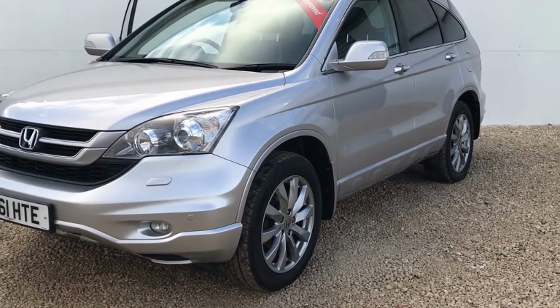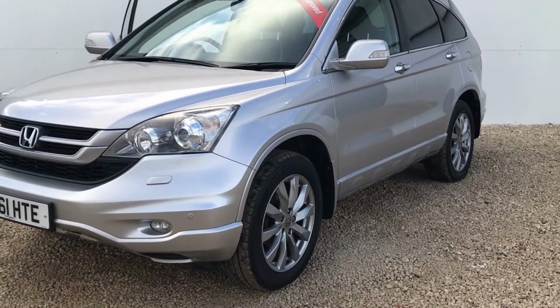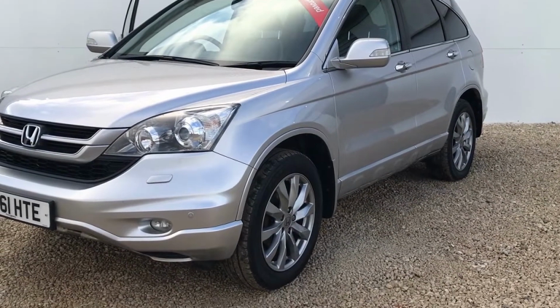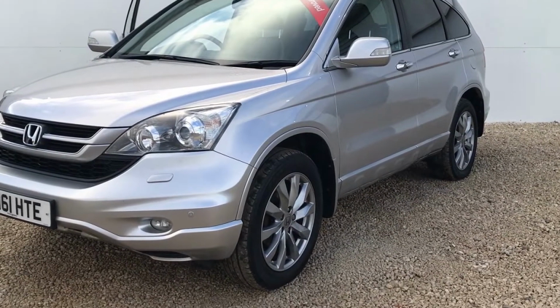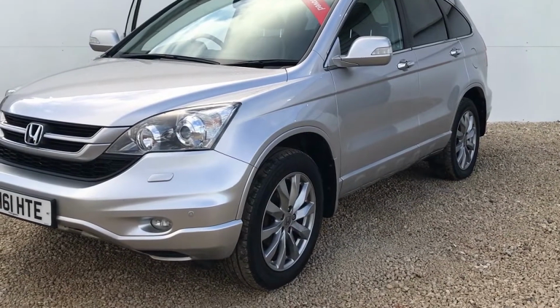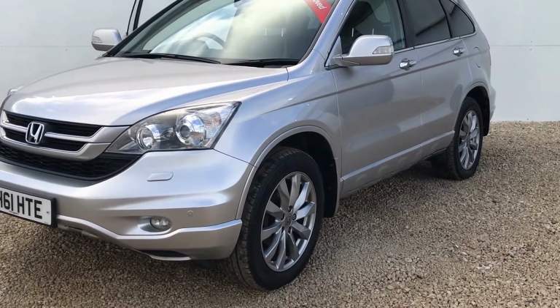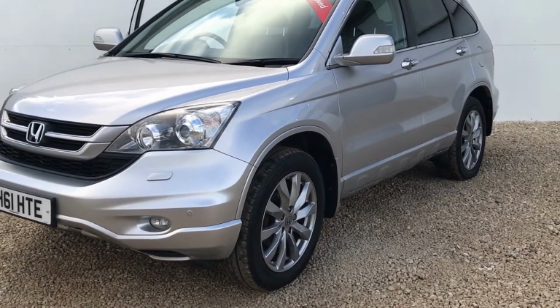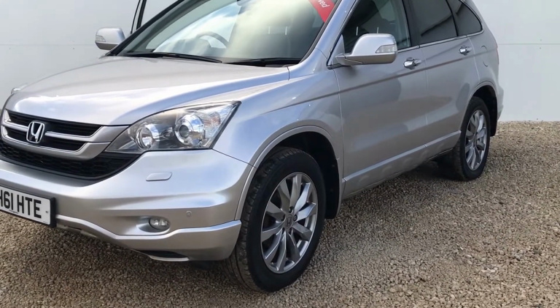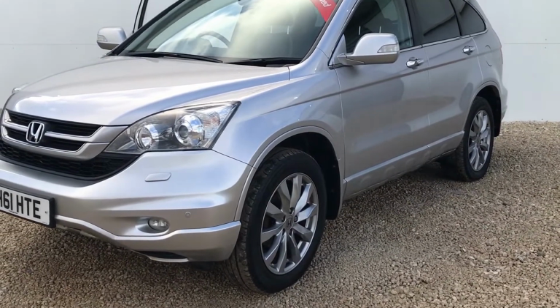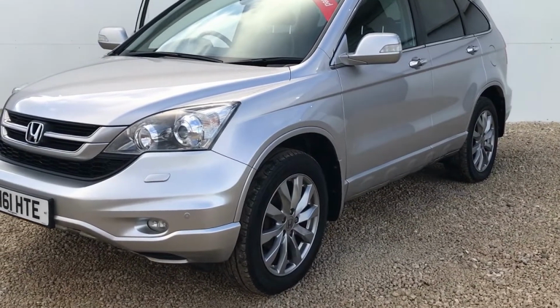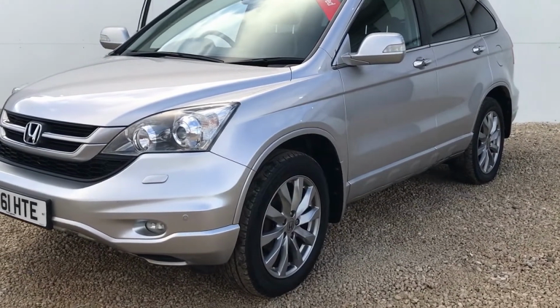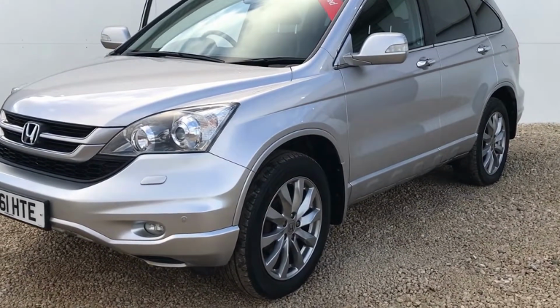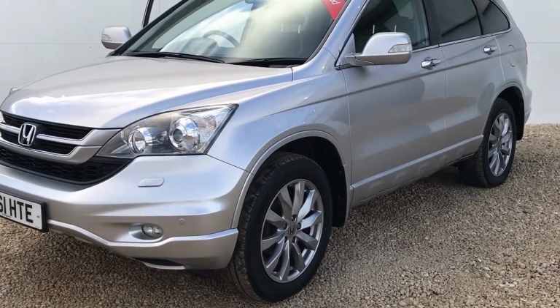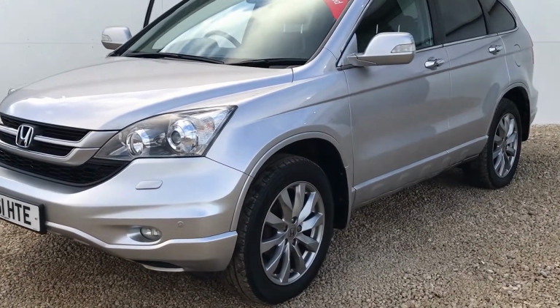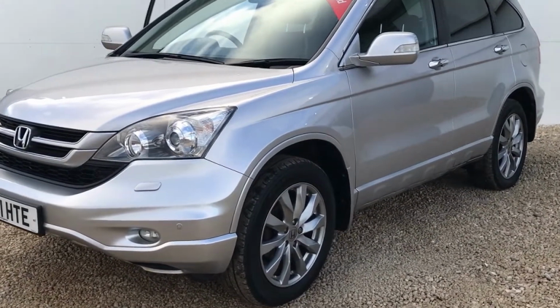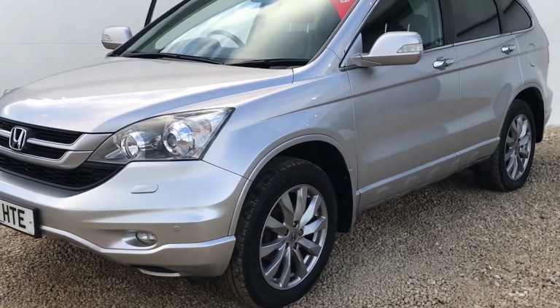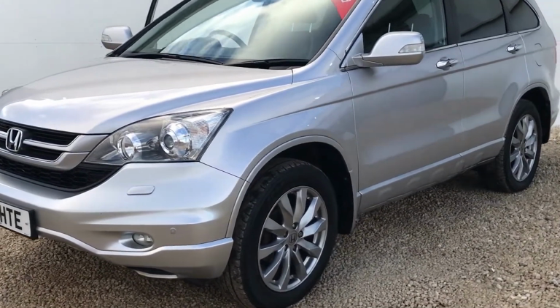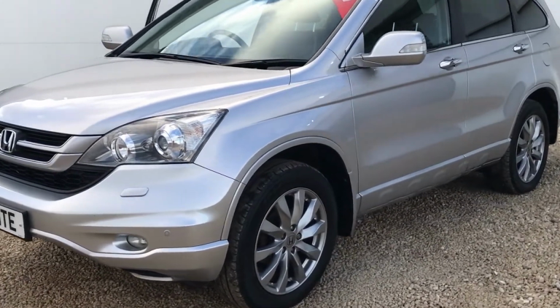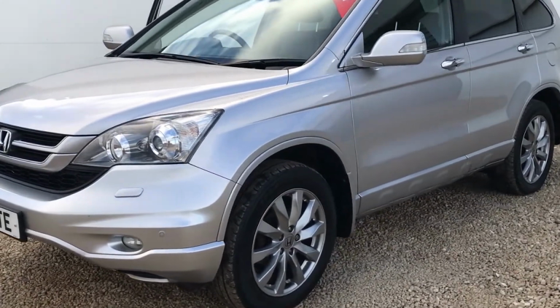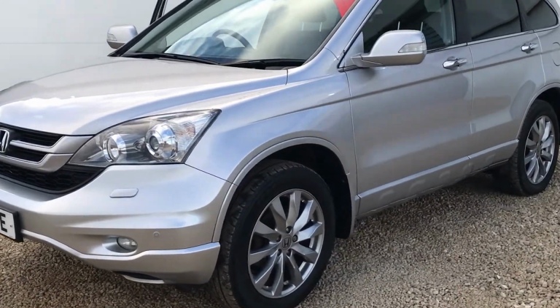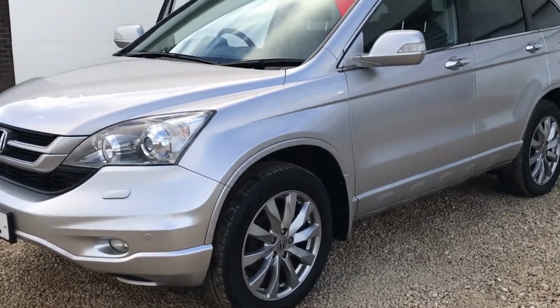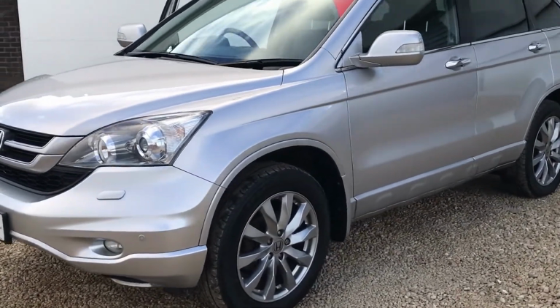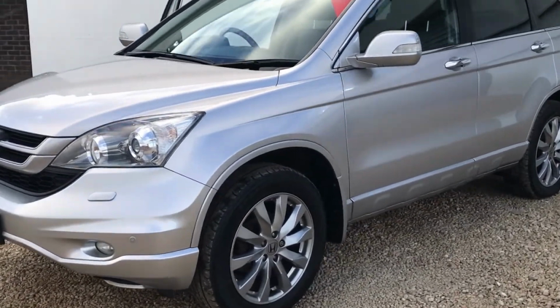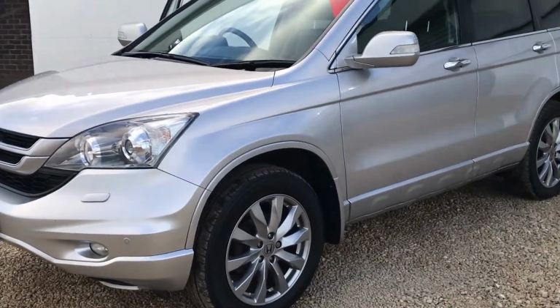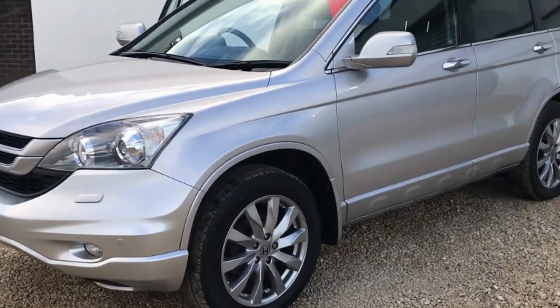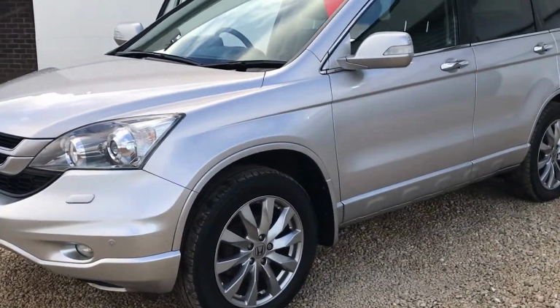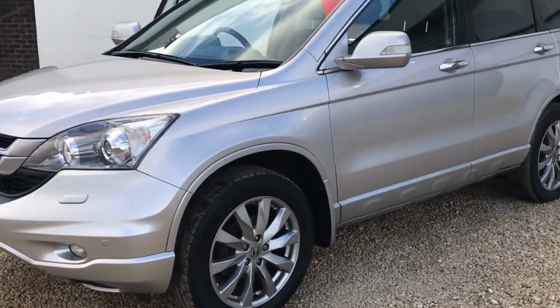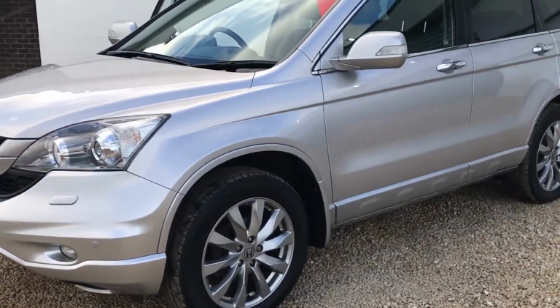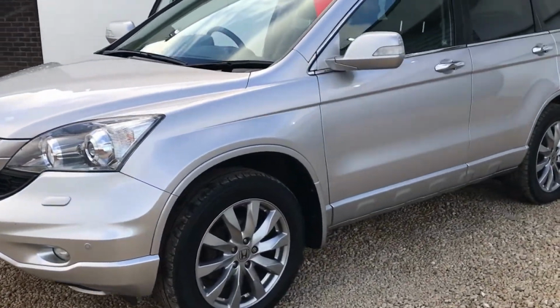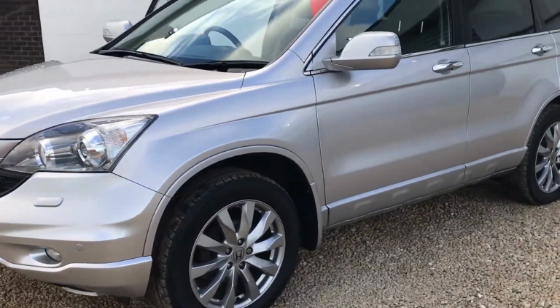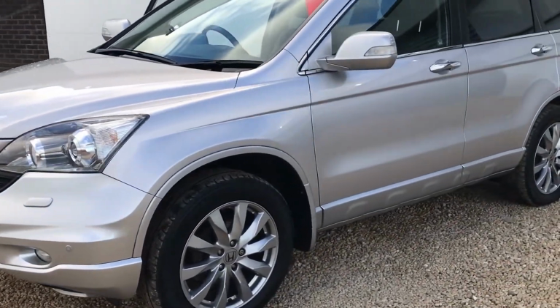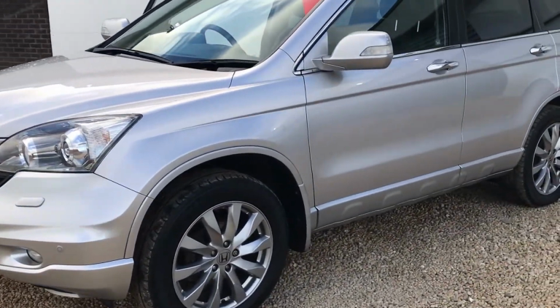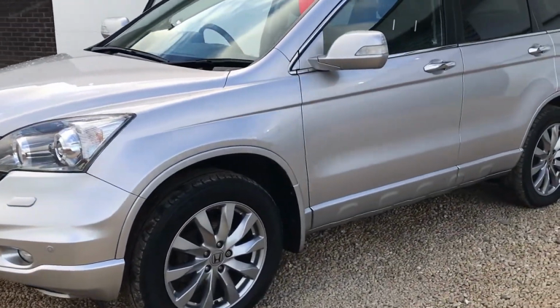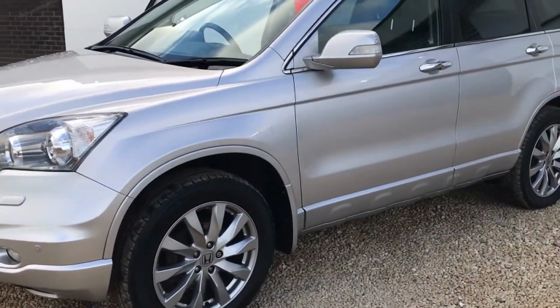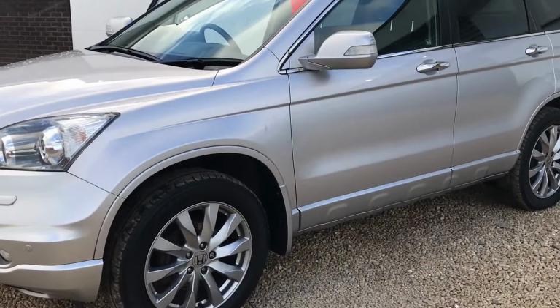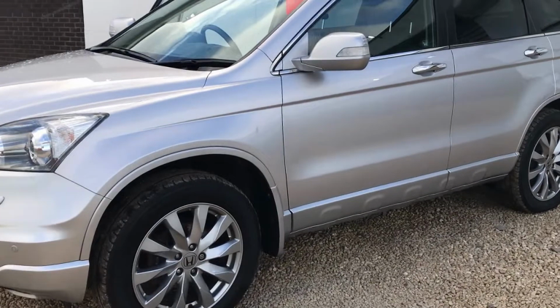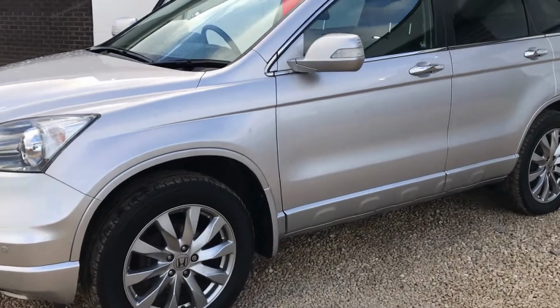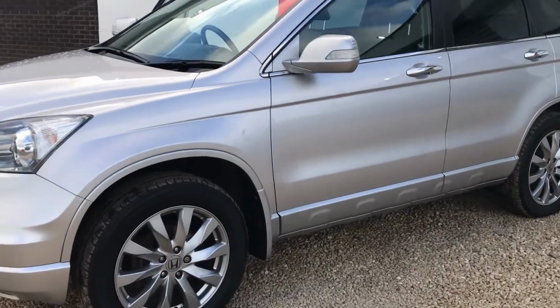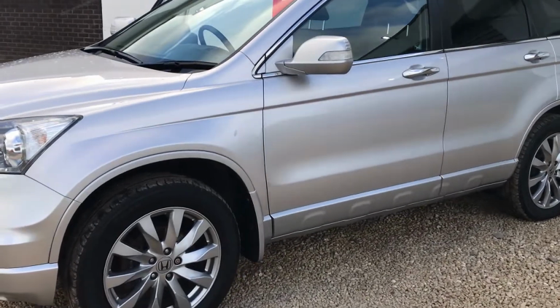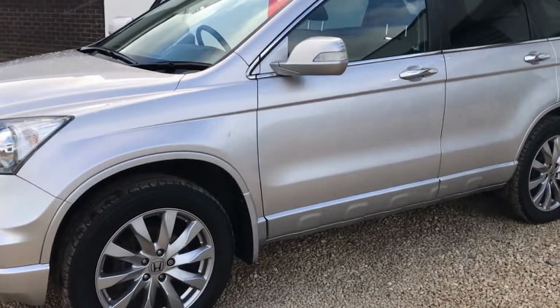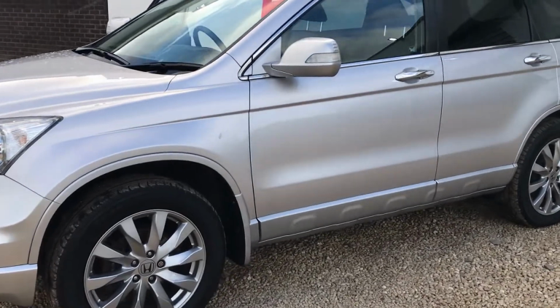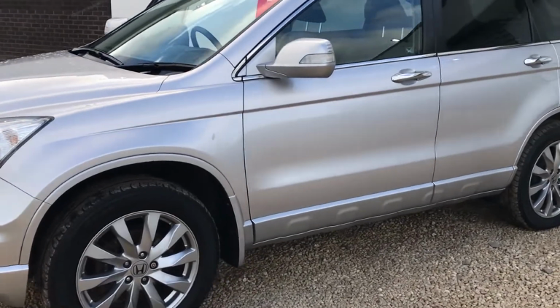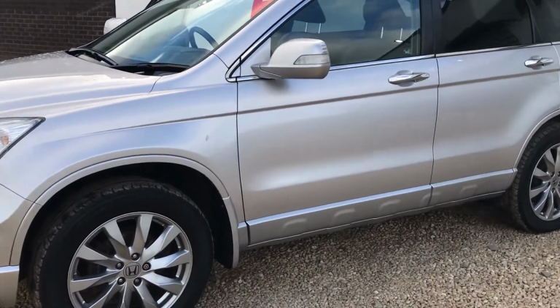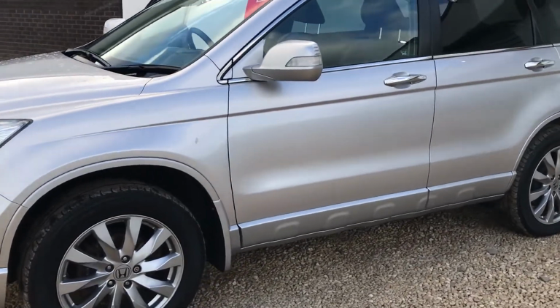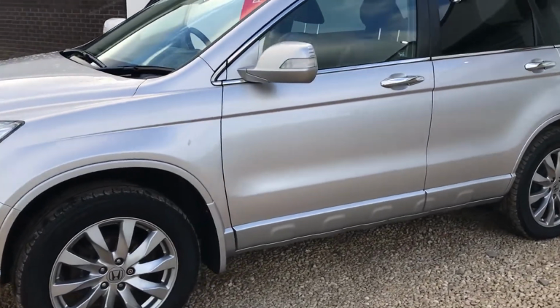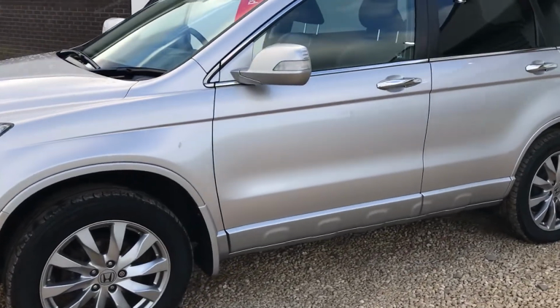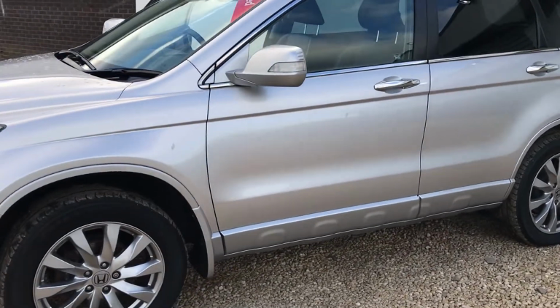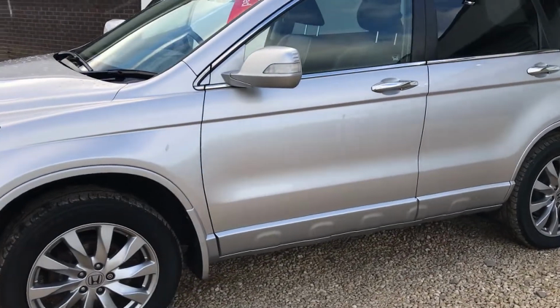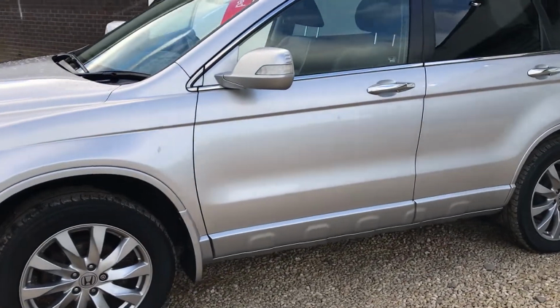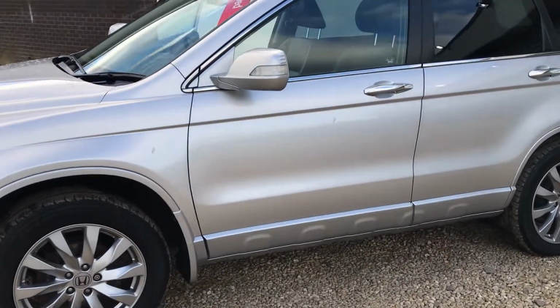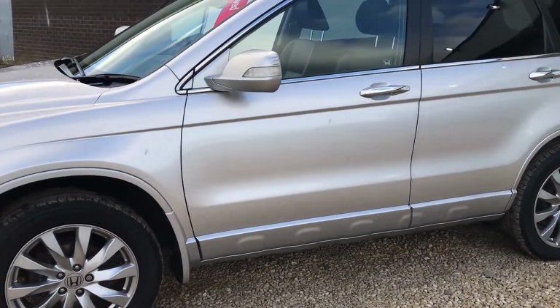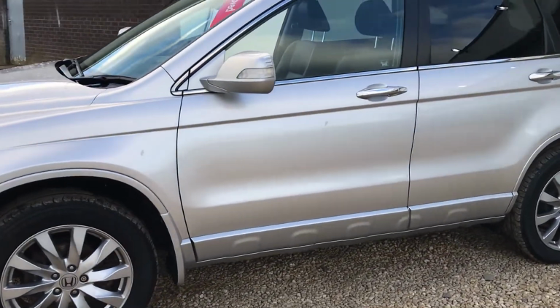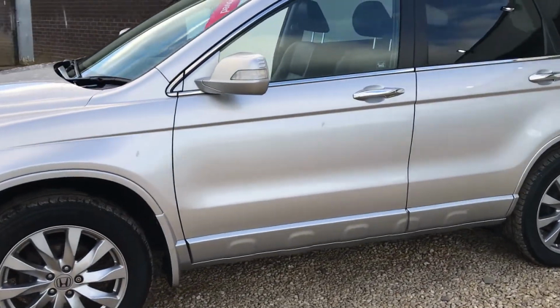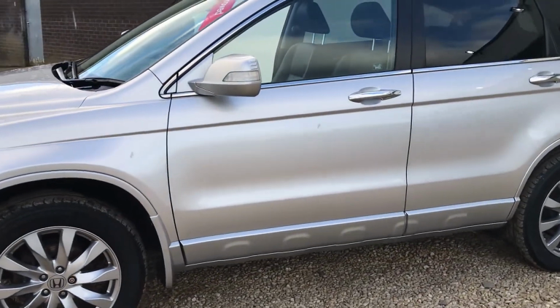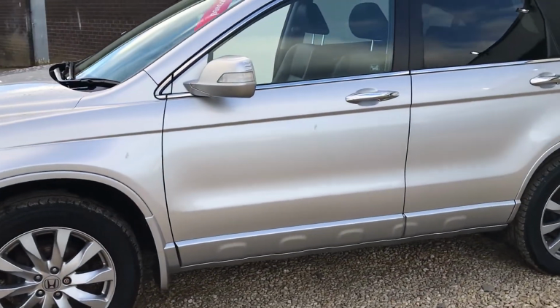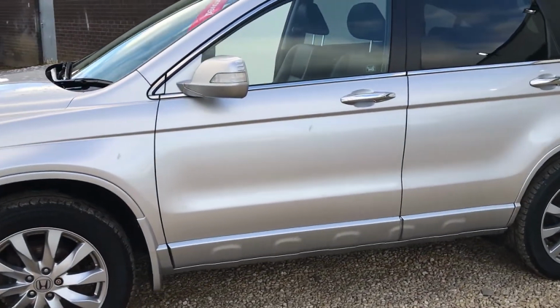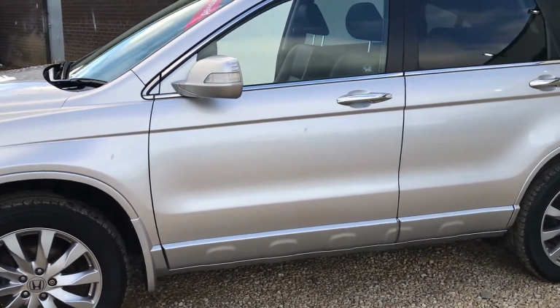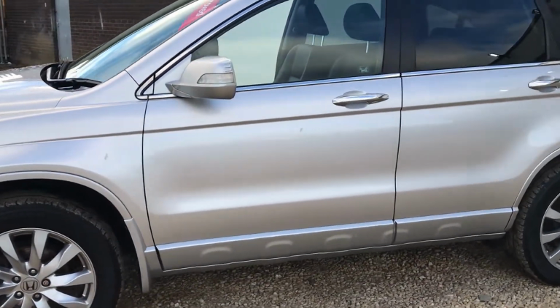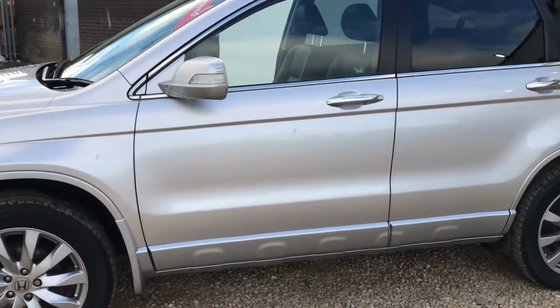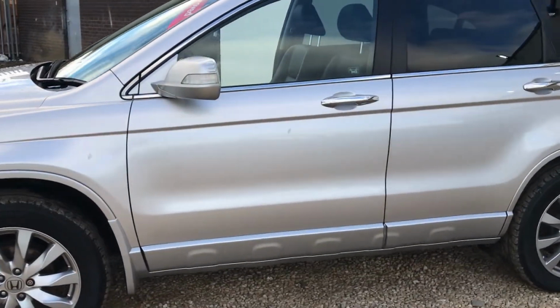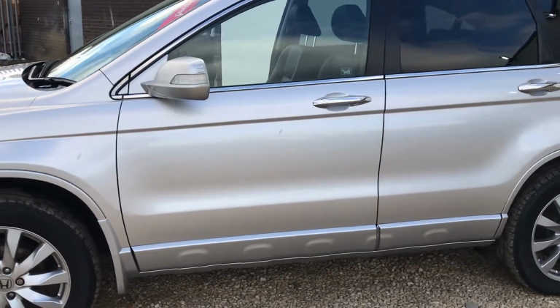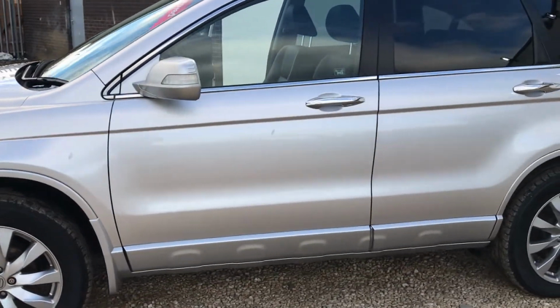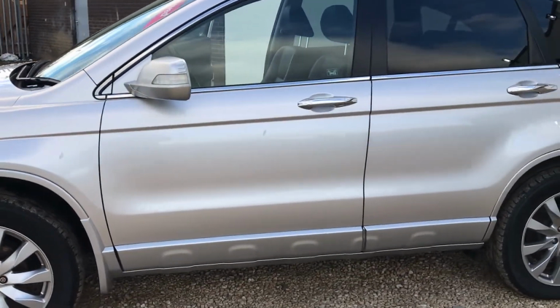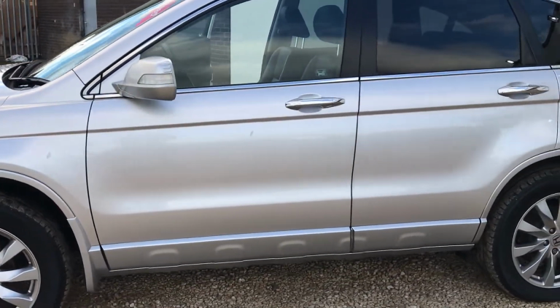Hi there folks, welcome to Phoenix Honda. Here we have a 2011 61 plate Honda CR-V 2.2 EX diesel.